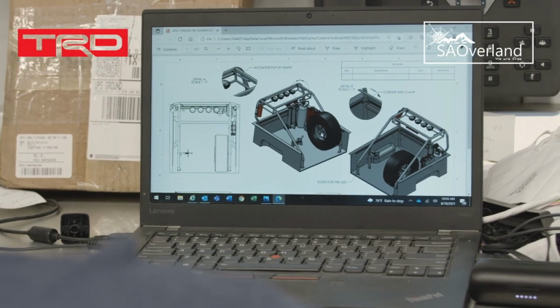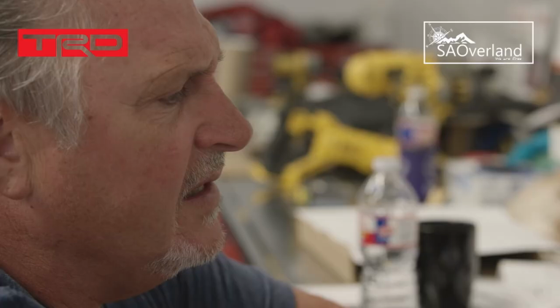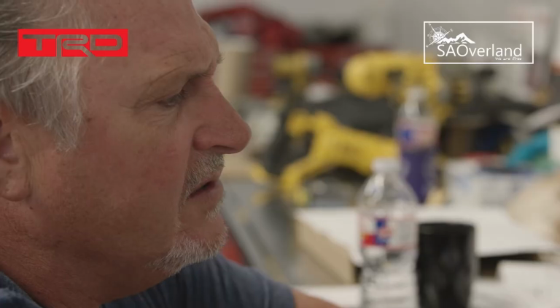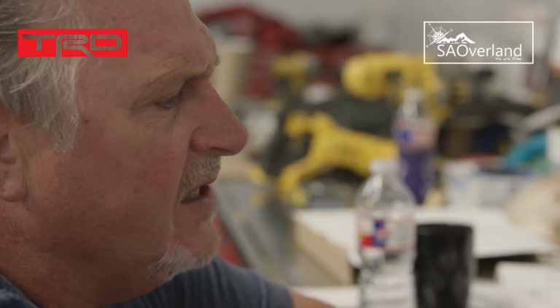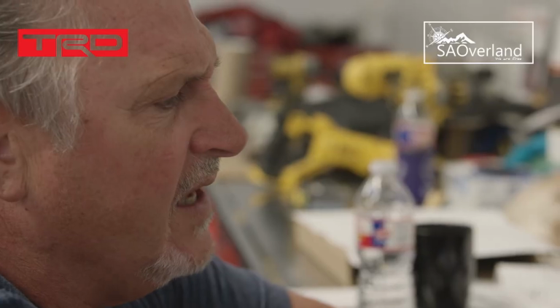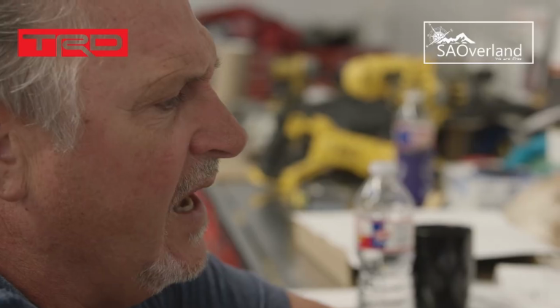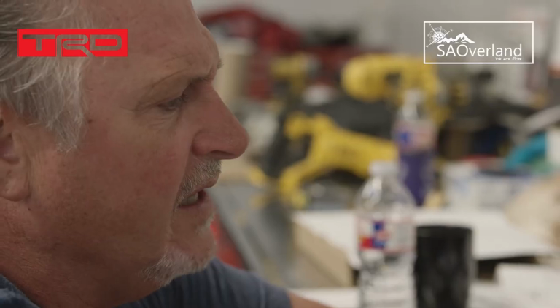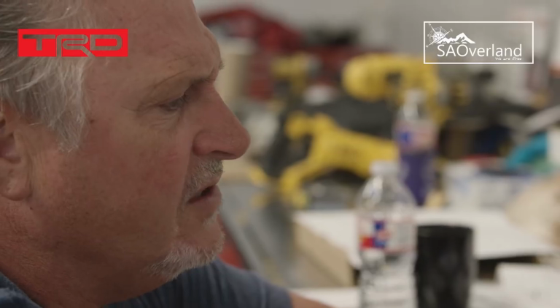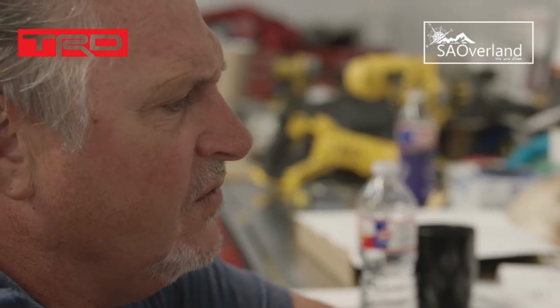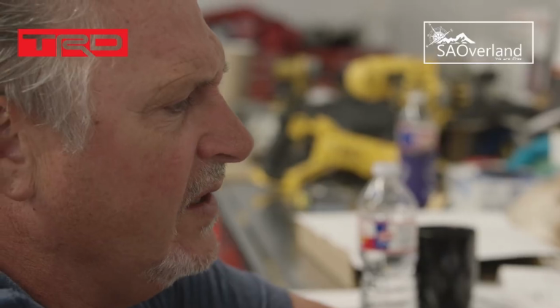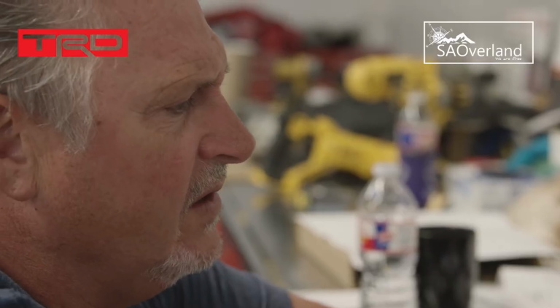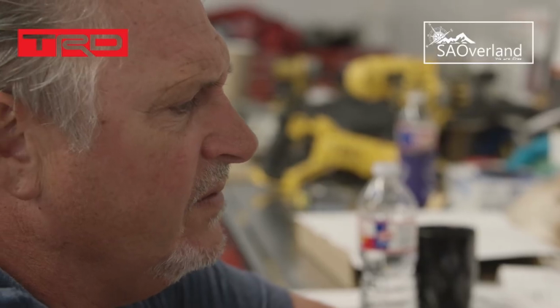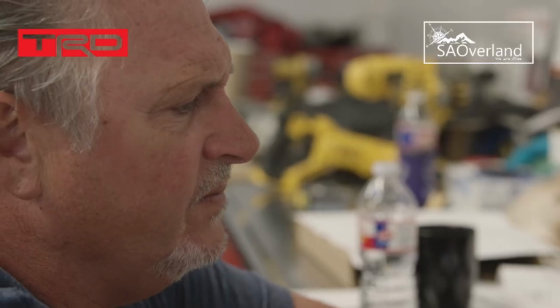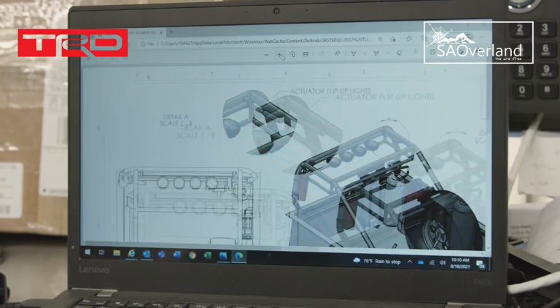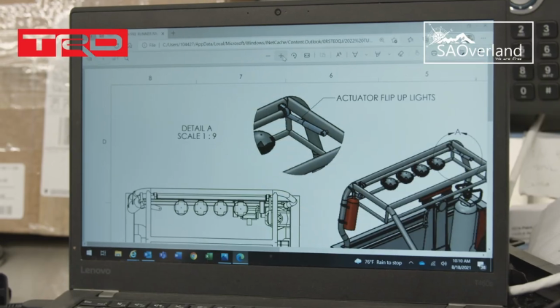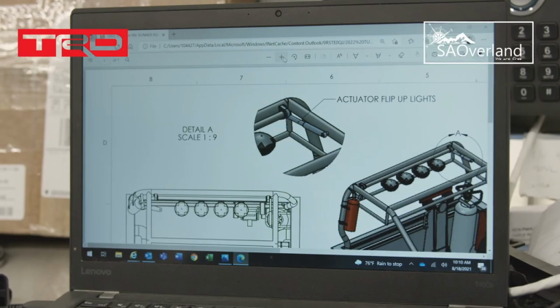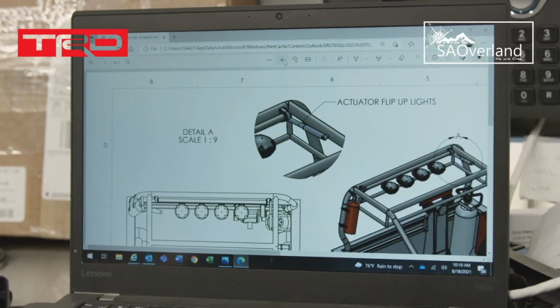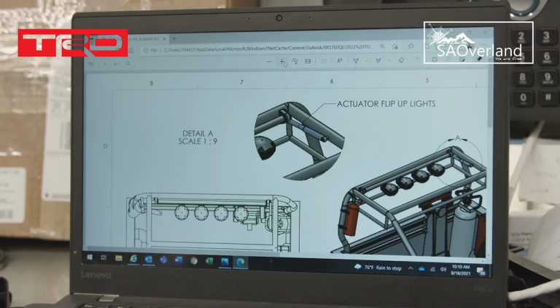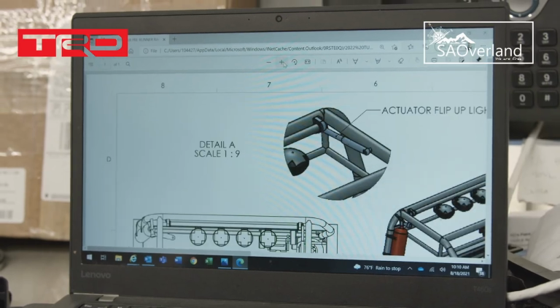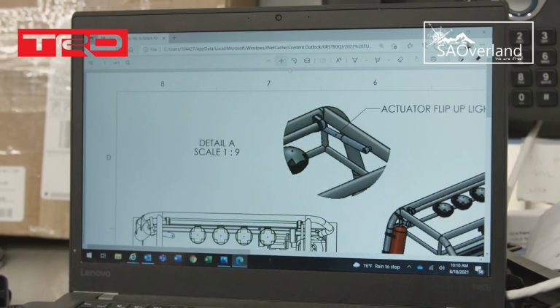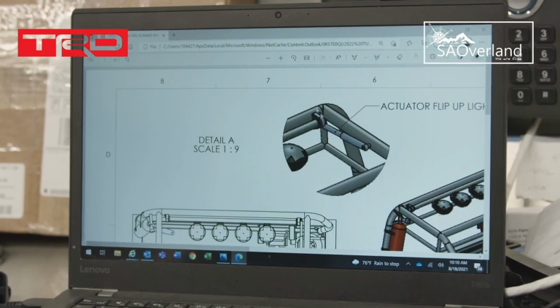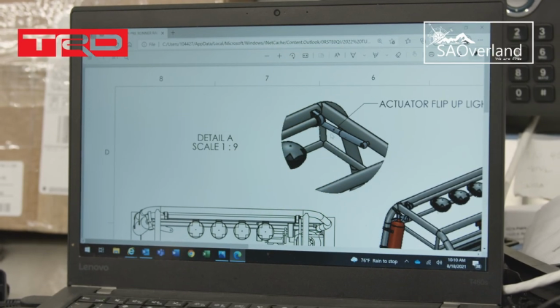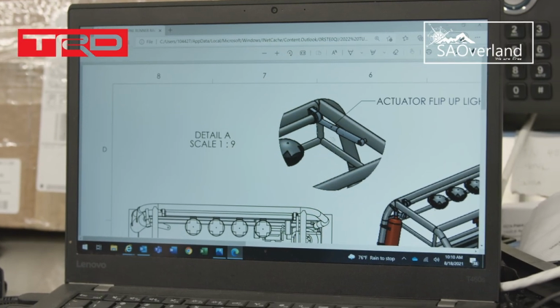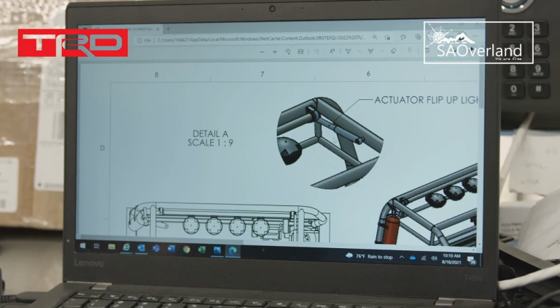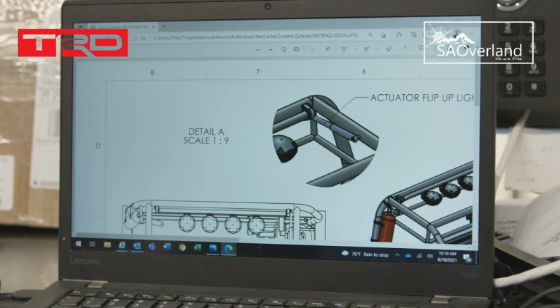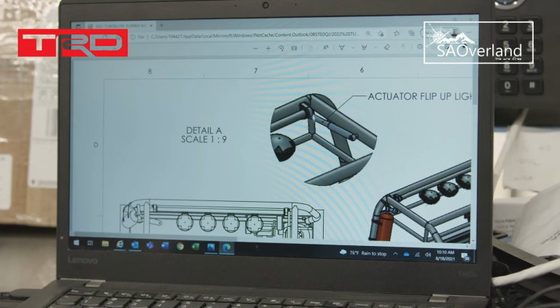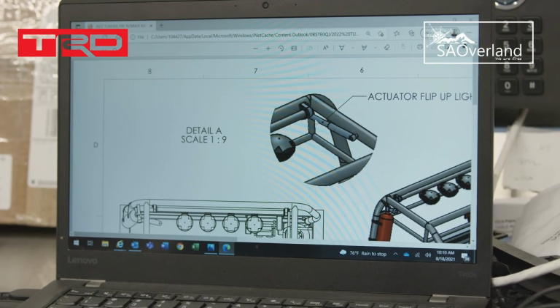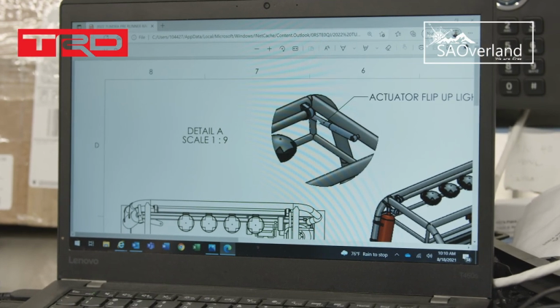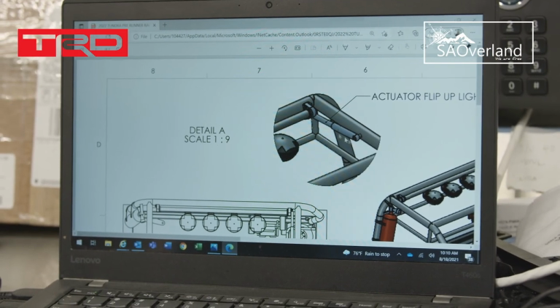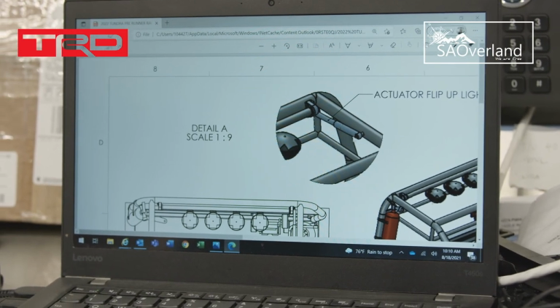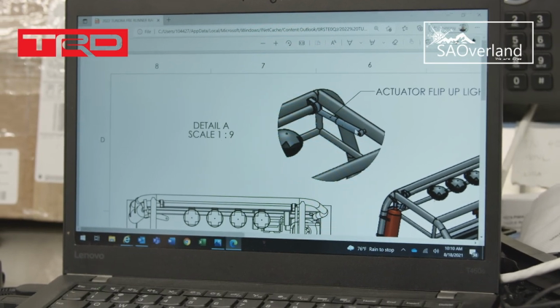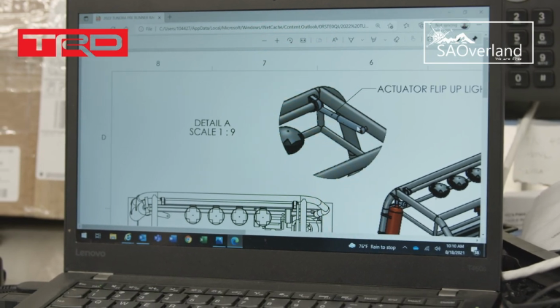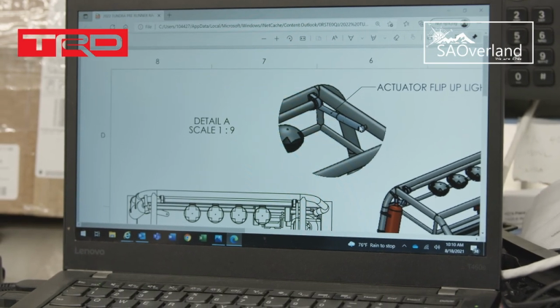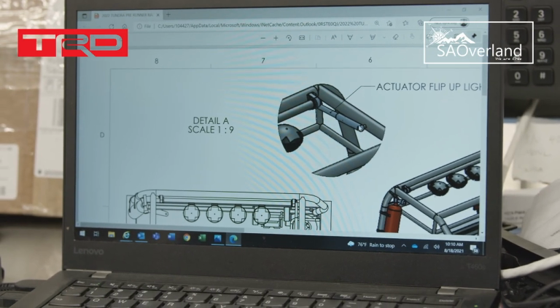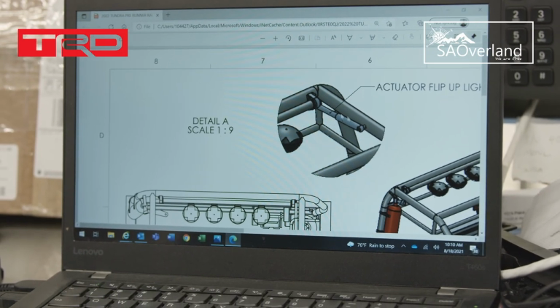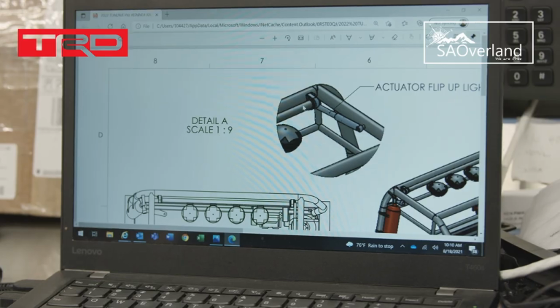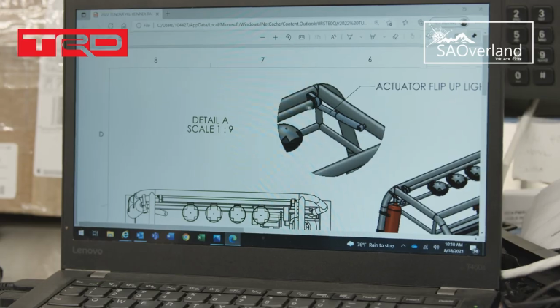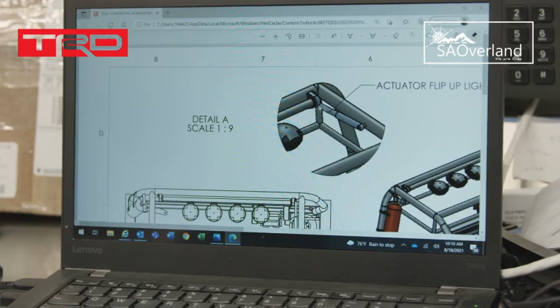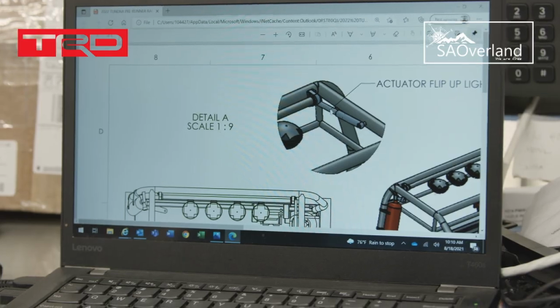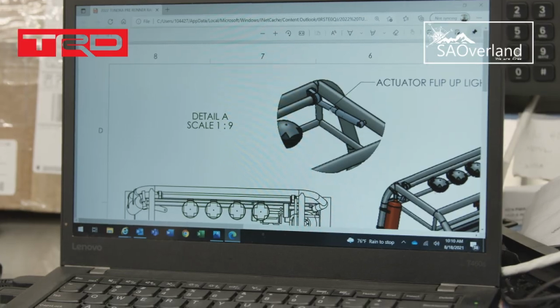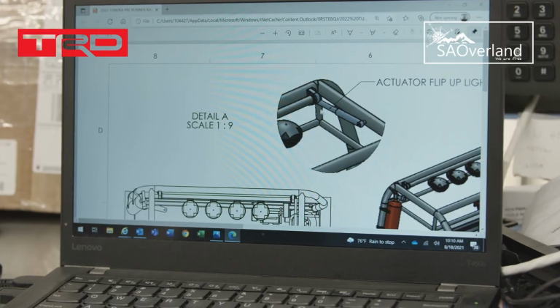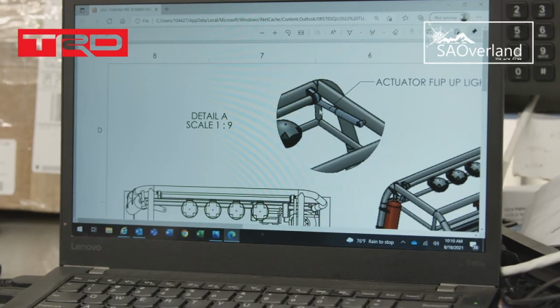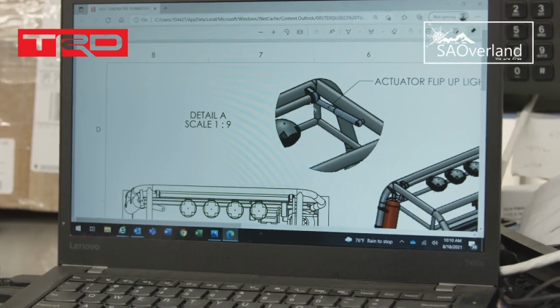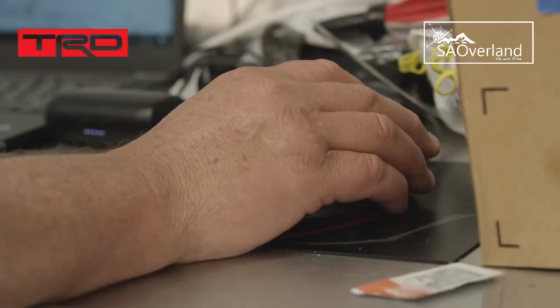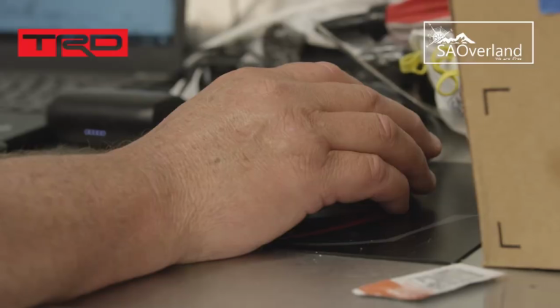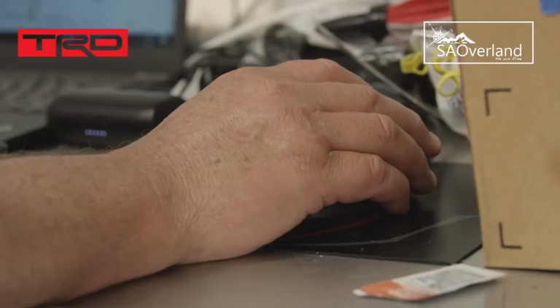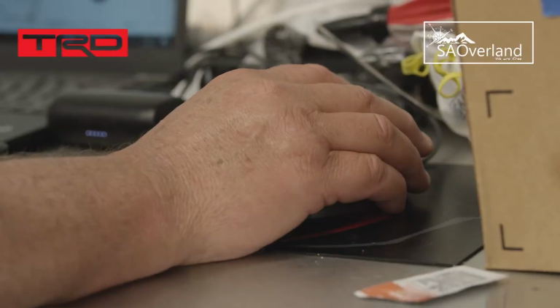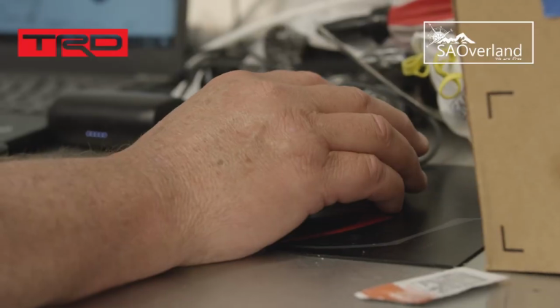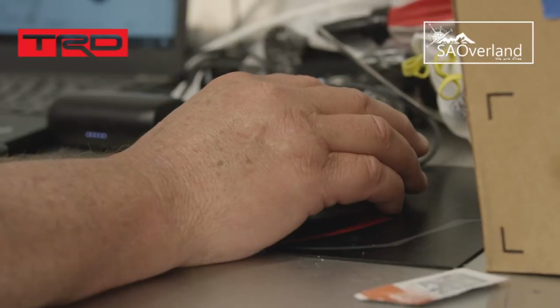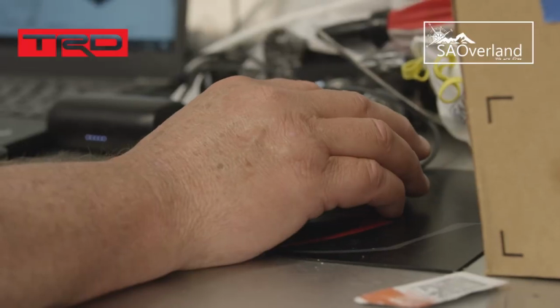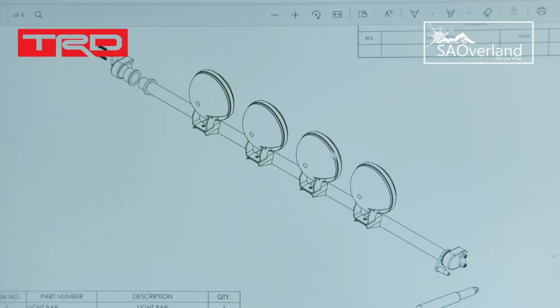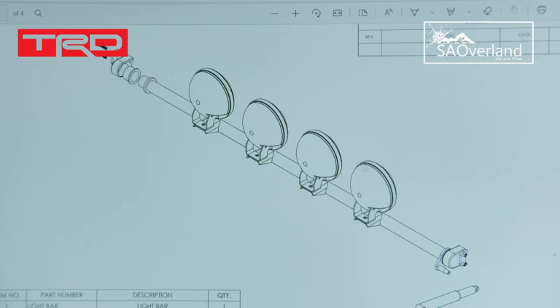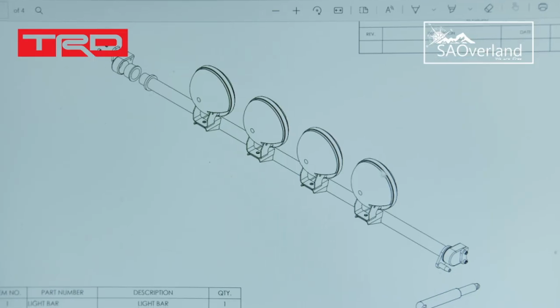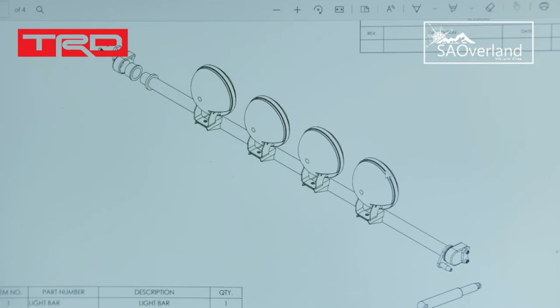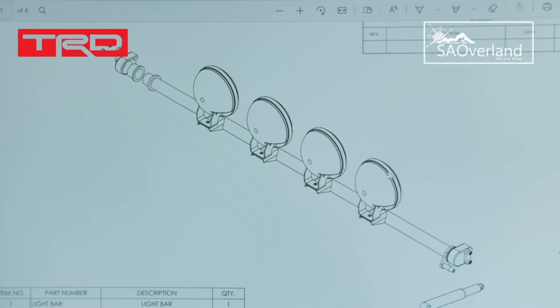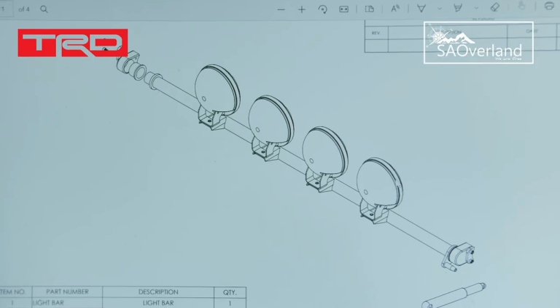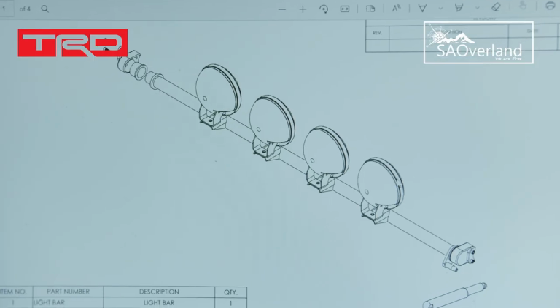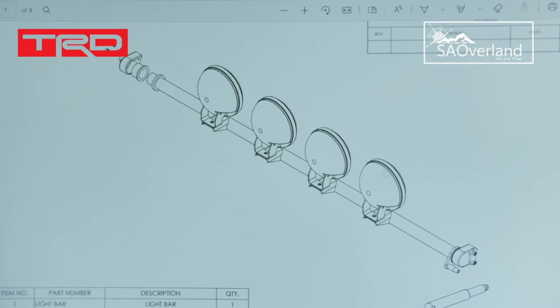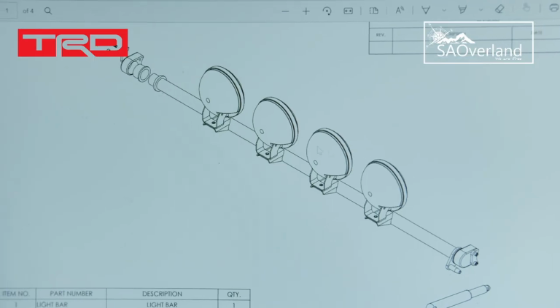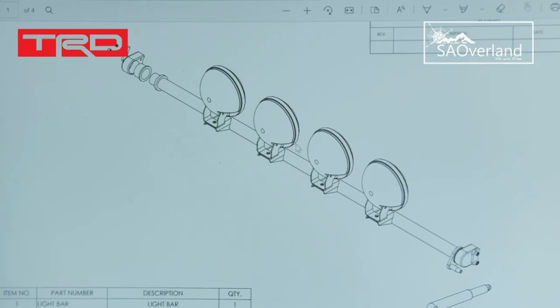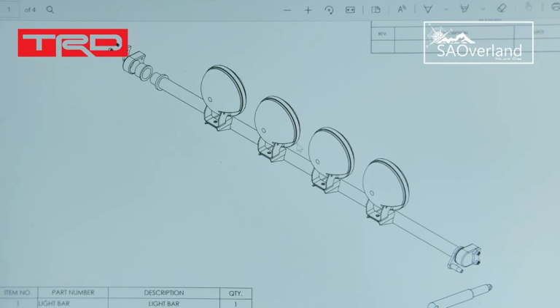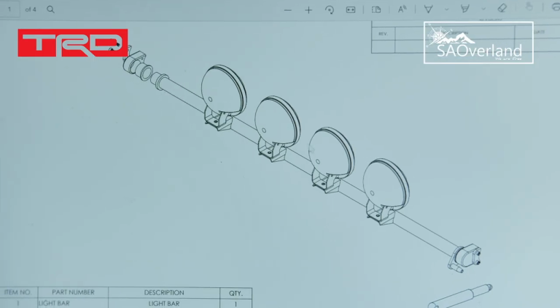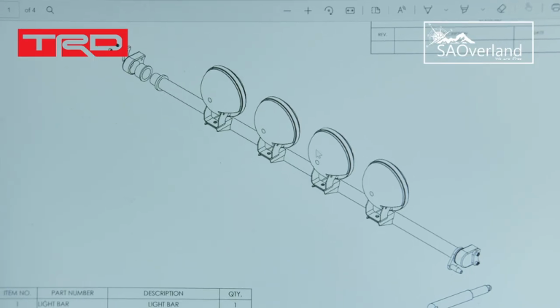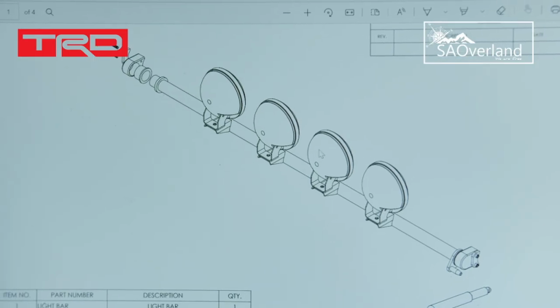There's the actuator for the lights. Hit the button and this thing starts pulling them together — those lights start going up.